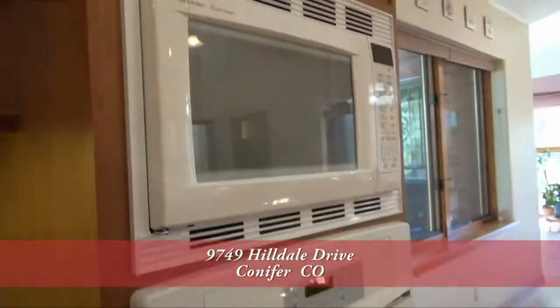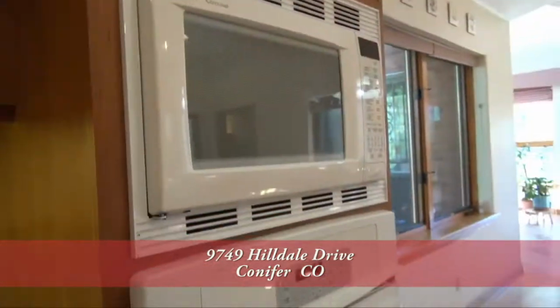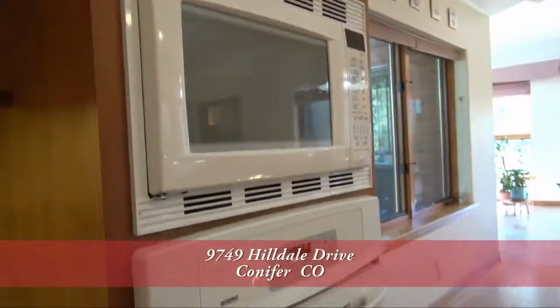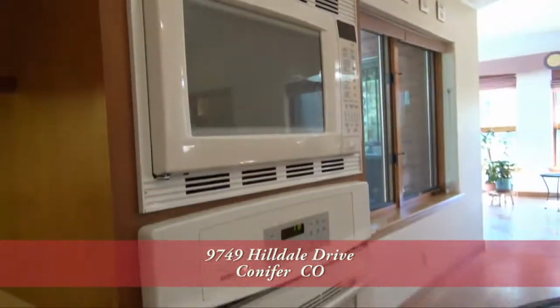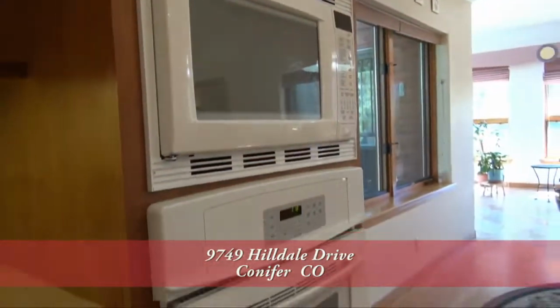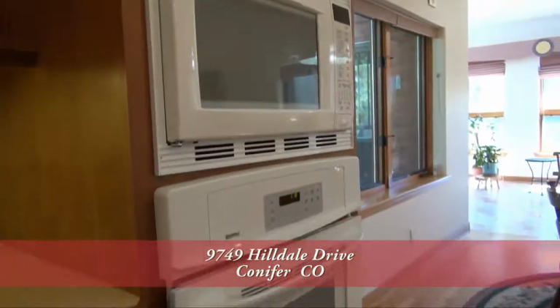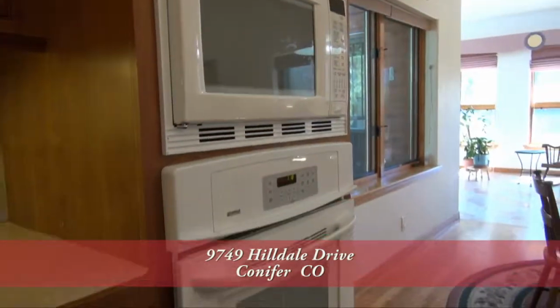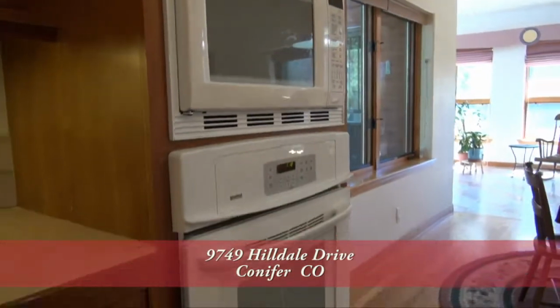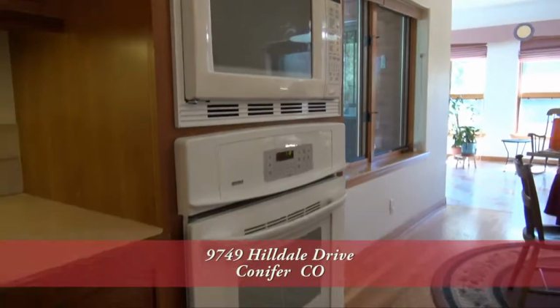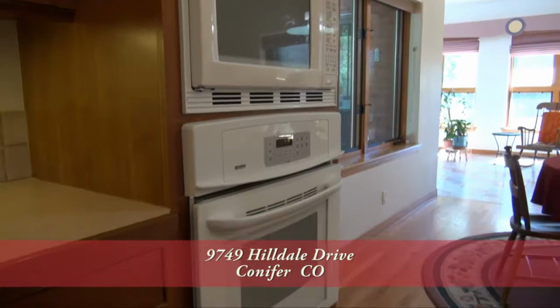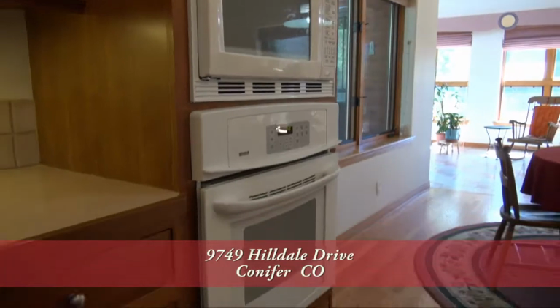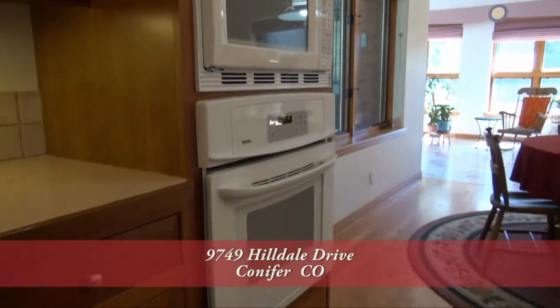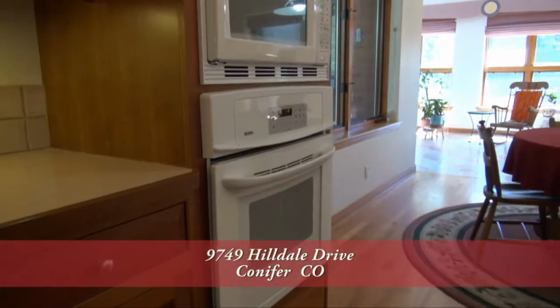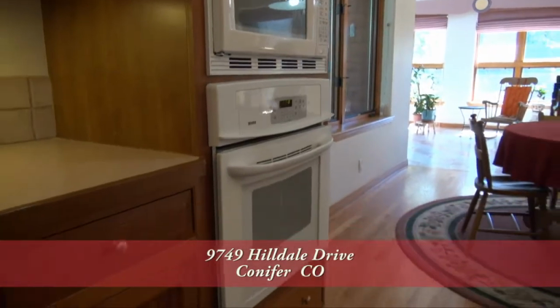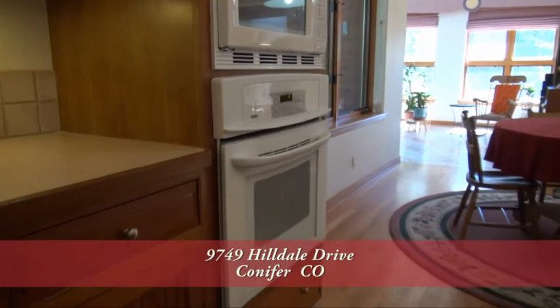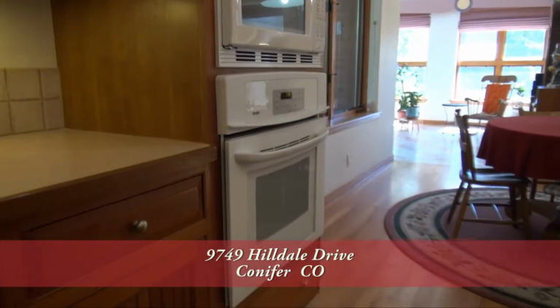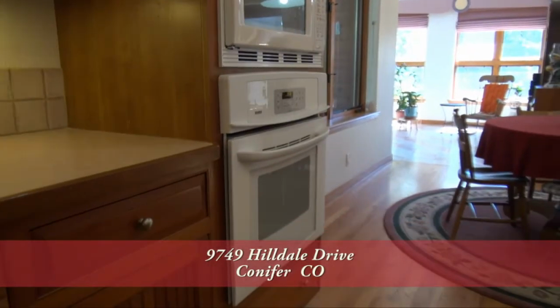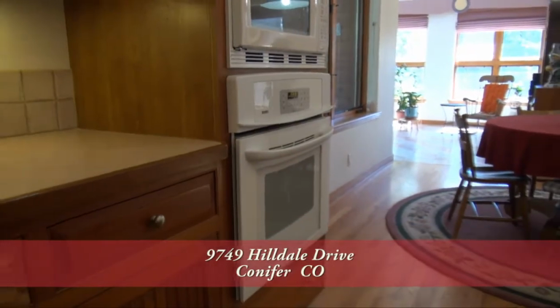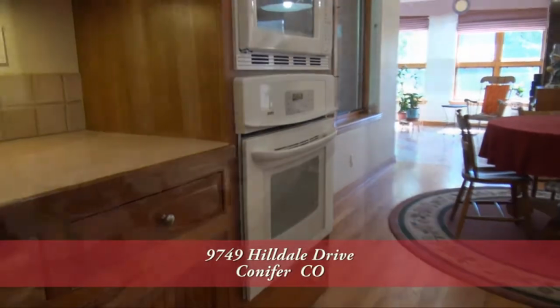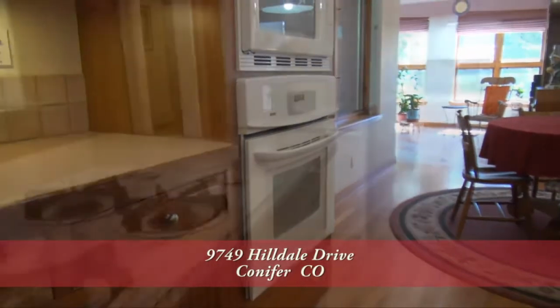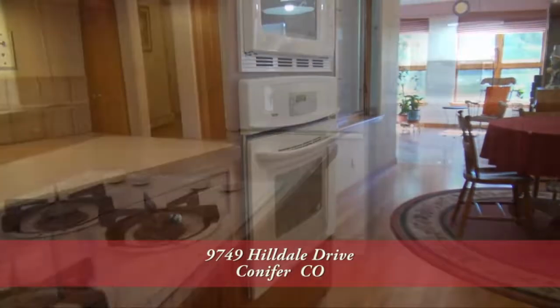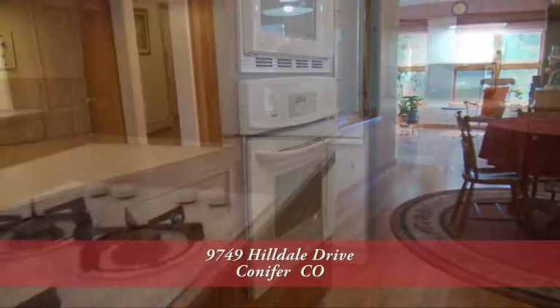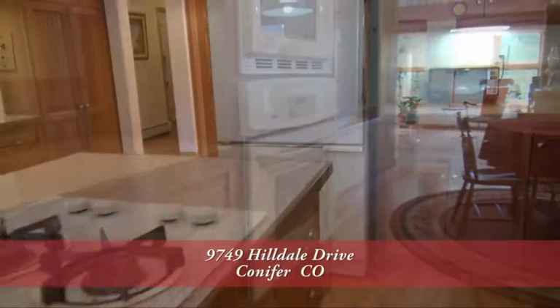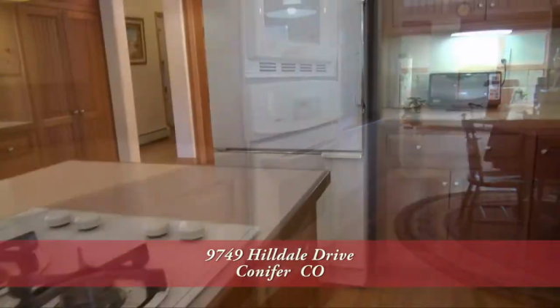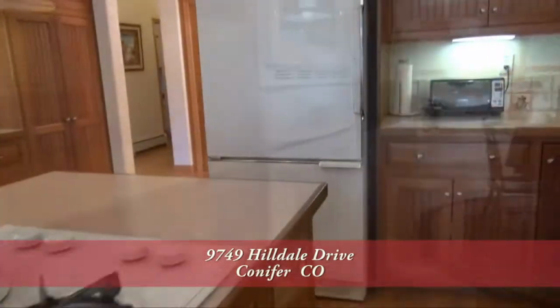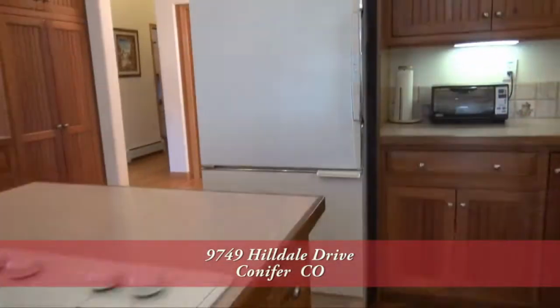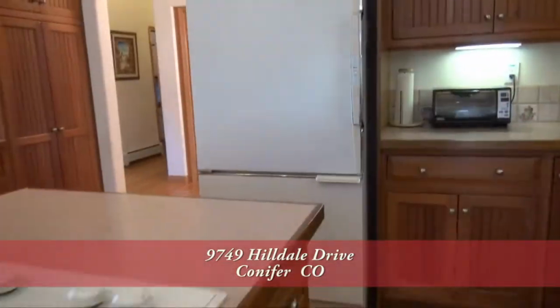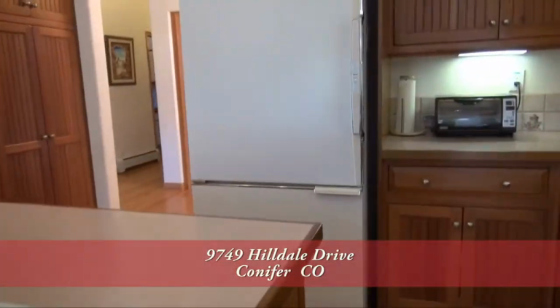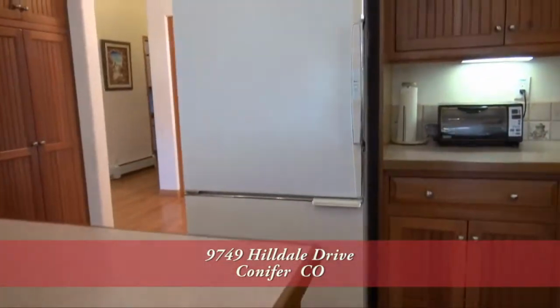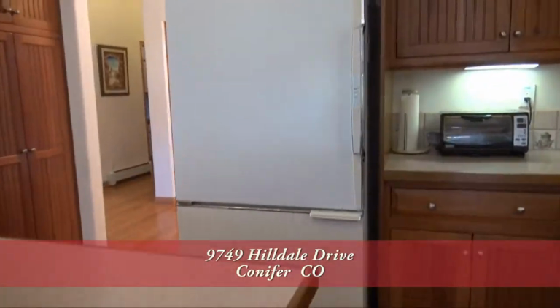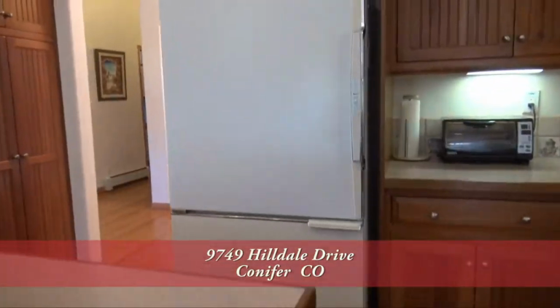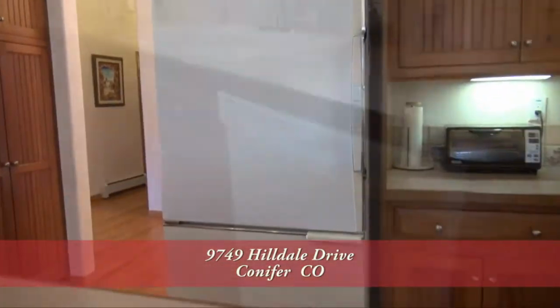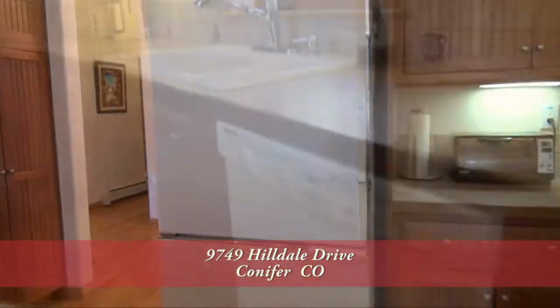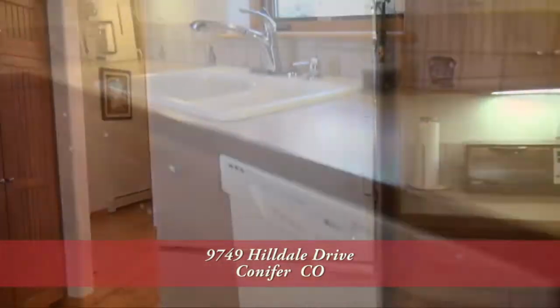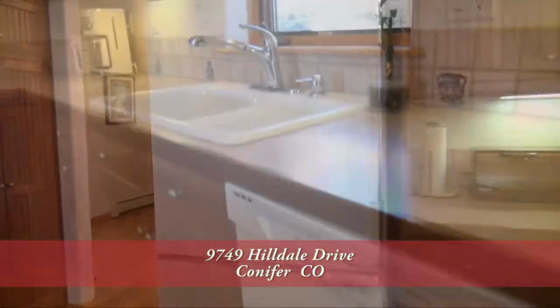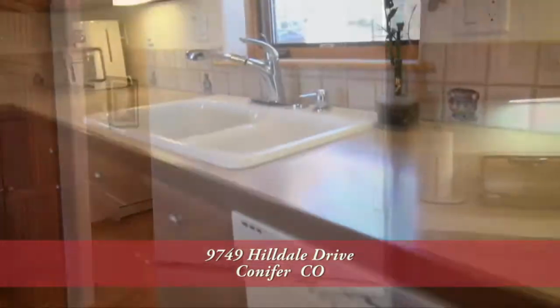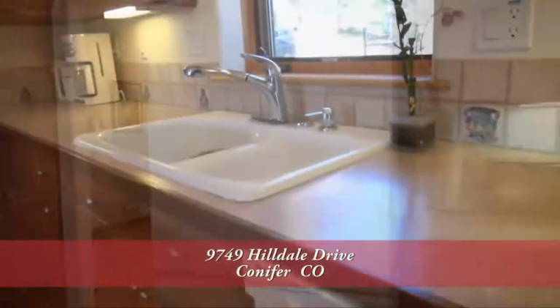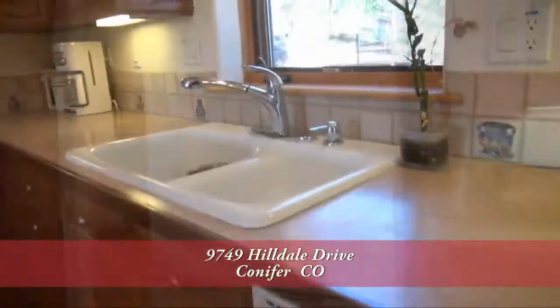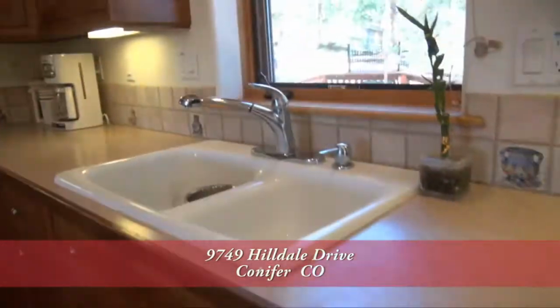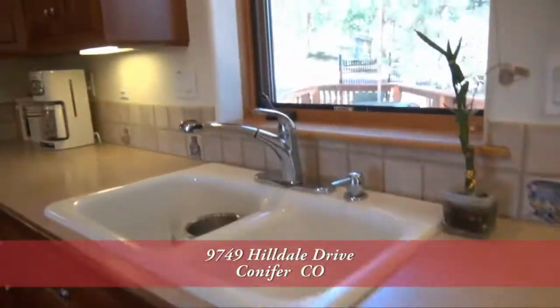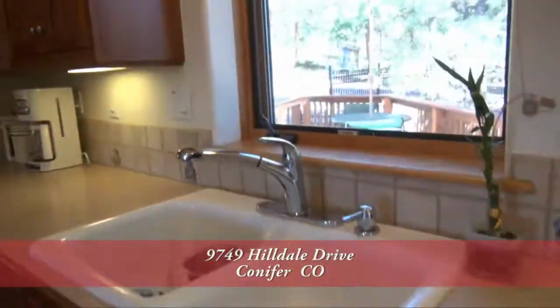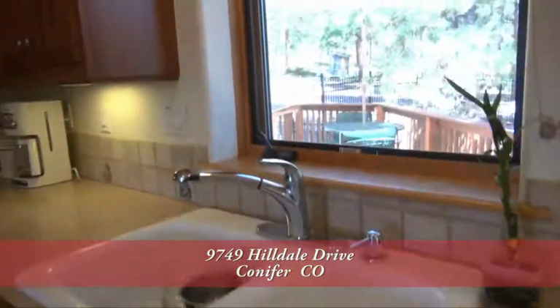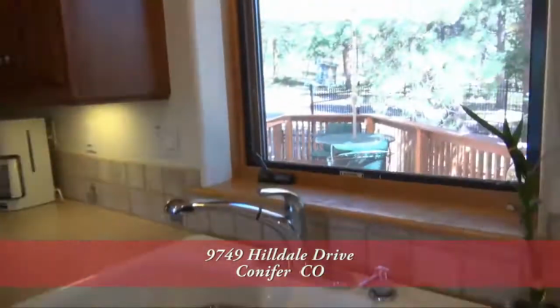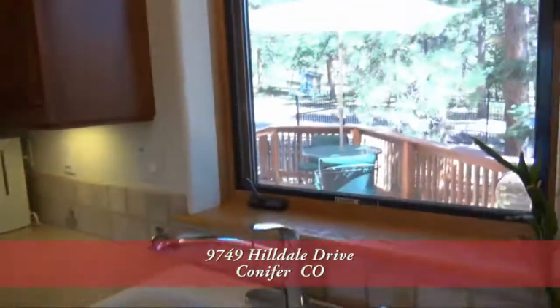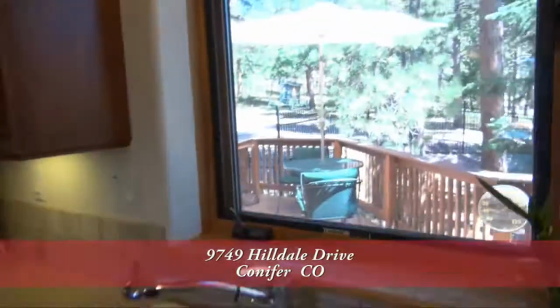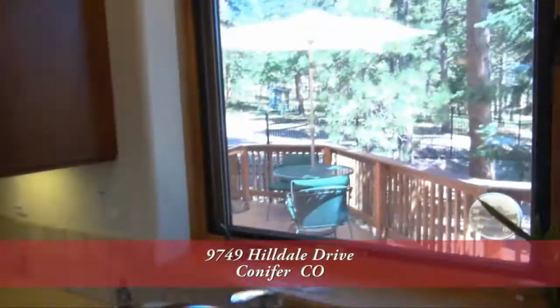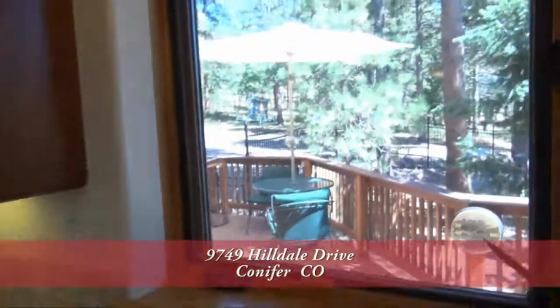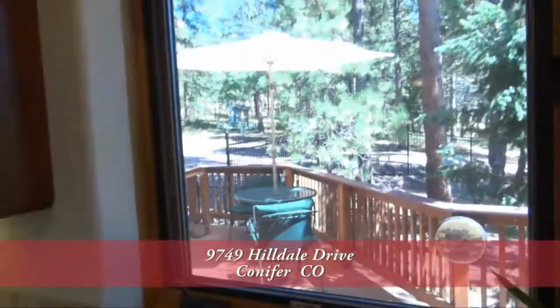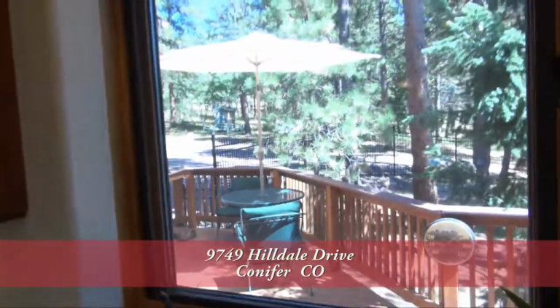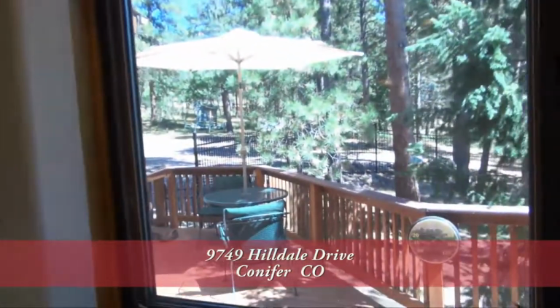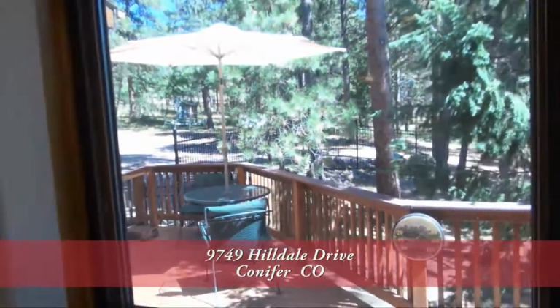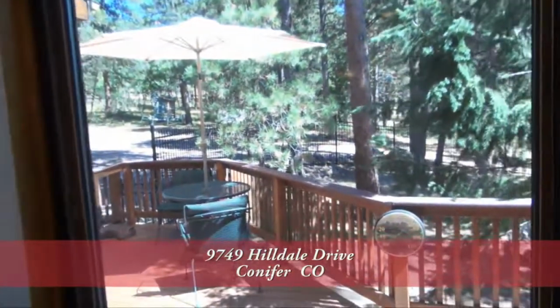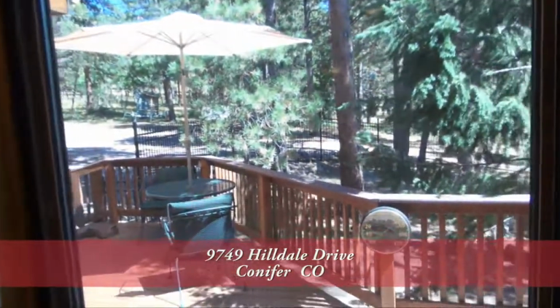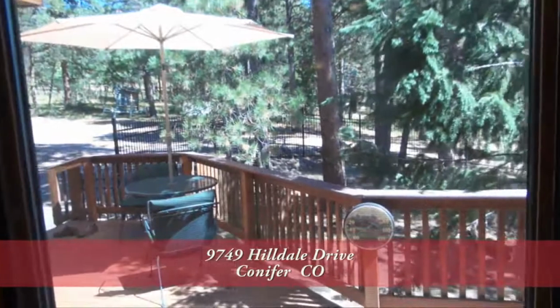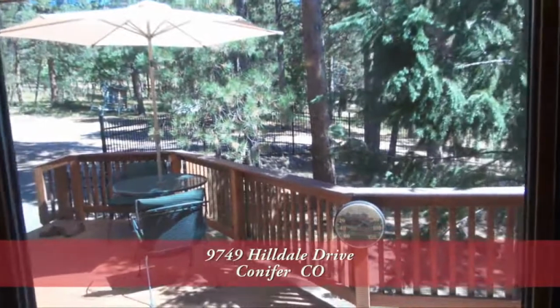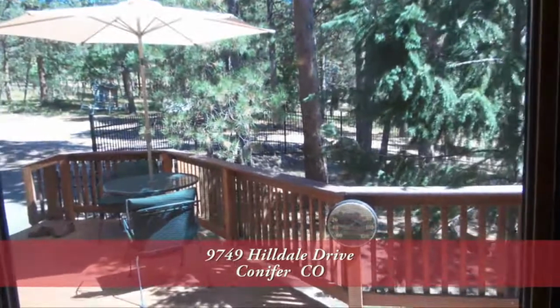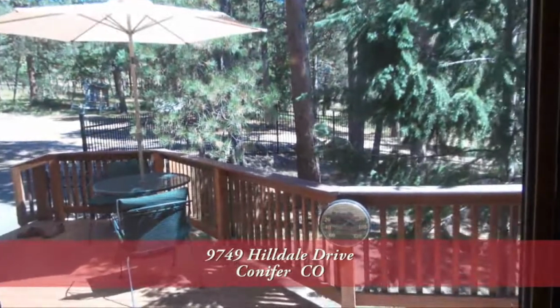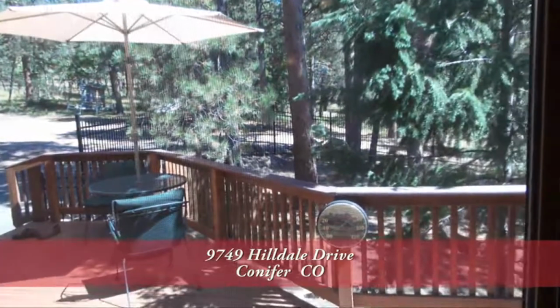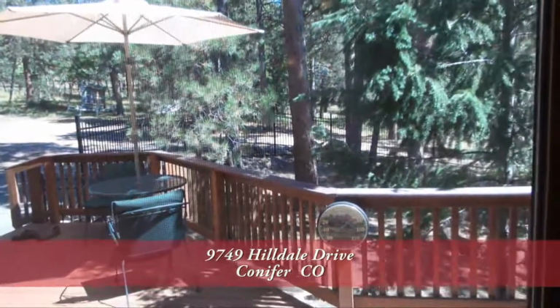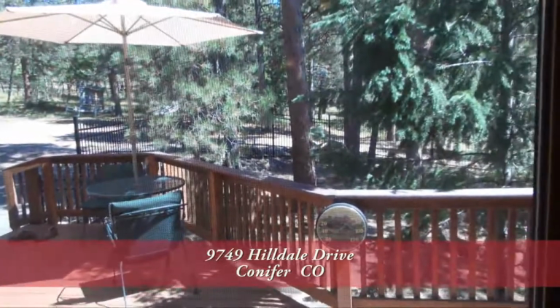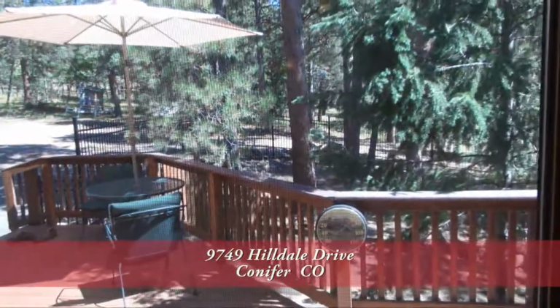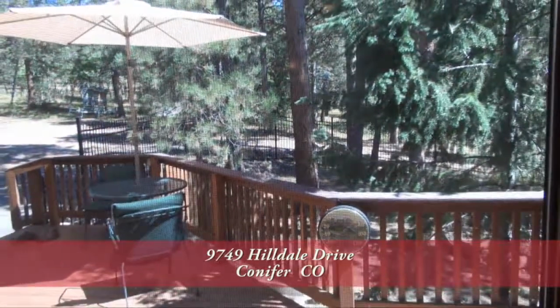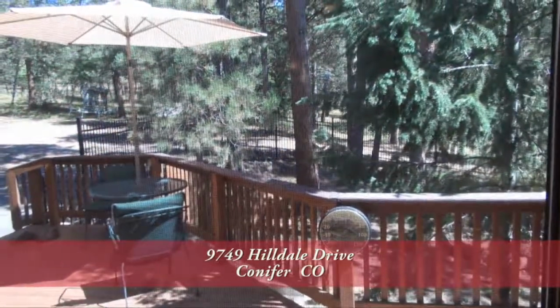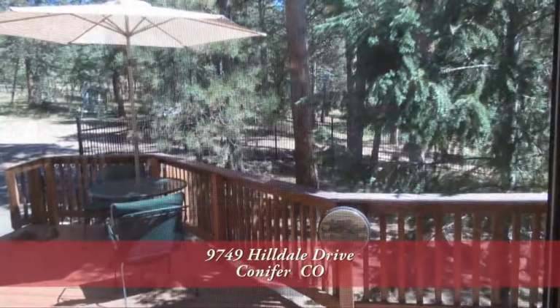The kitchen also features a built-in microwave, built-in oven, refrigerator, and dishwasher next to the sink that looks out onto the front deck and garden.